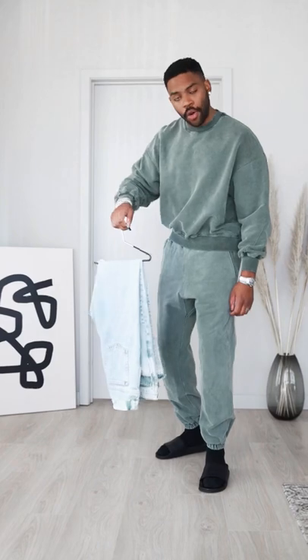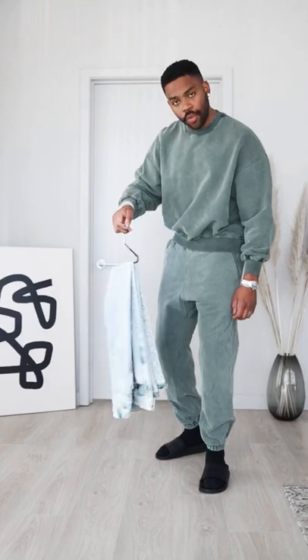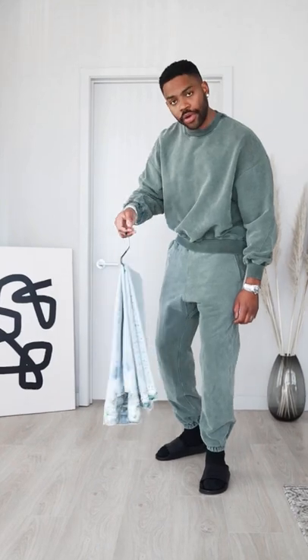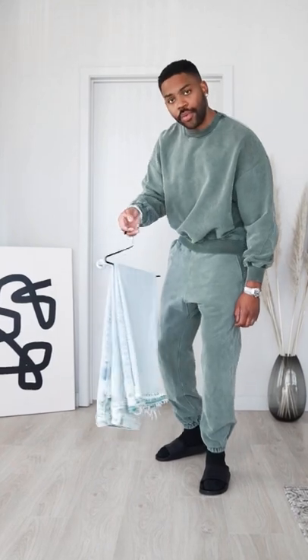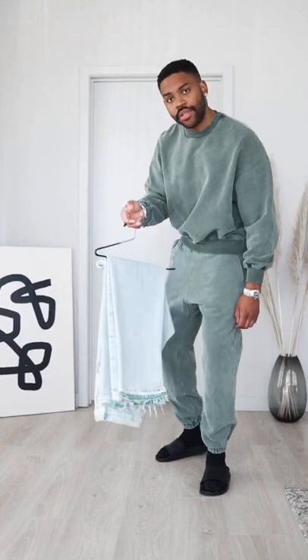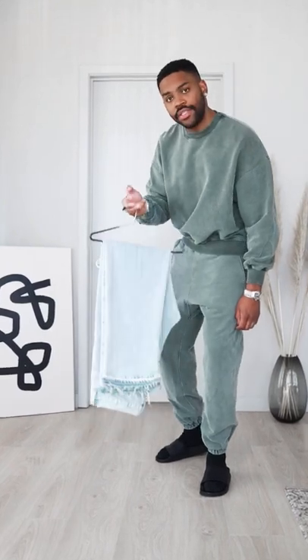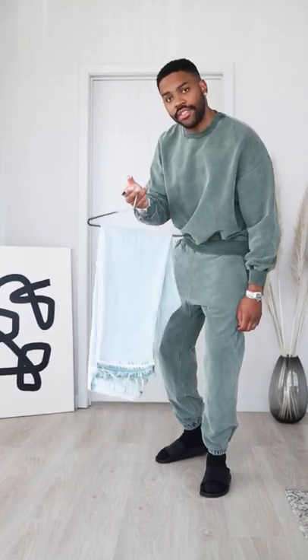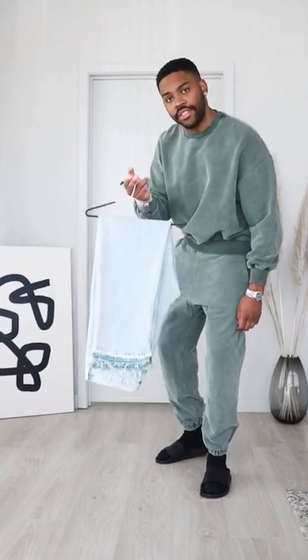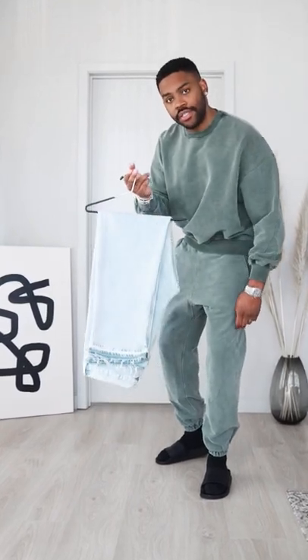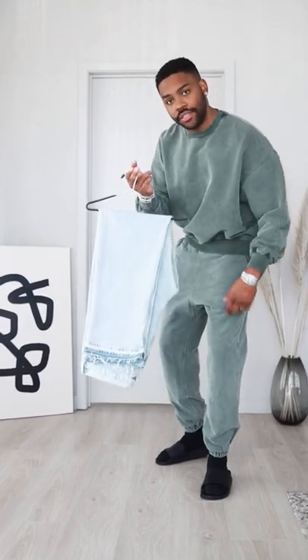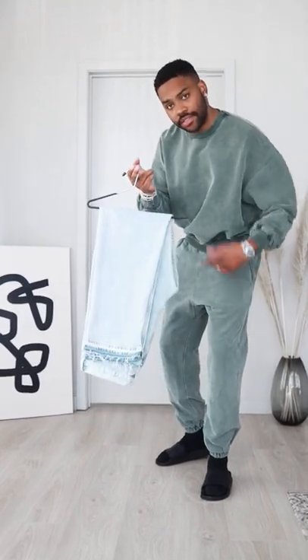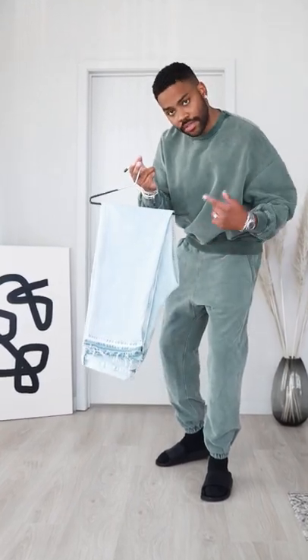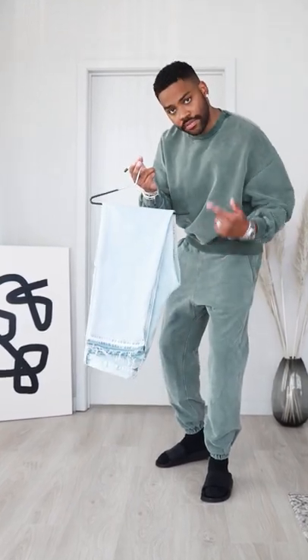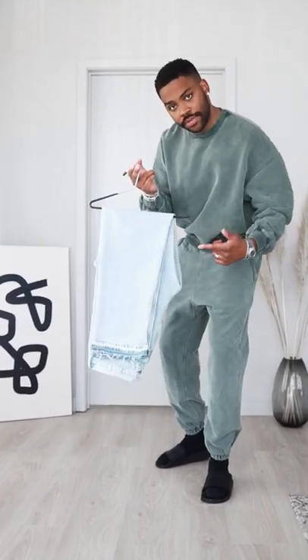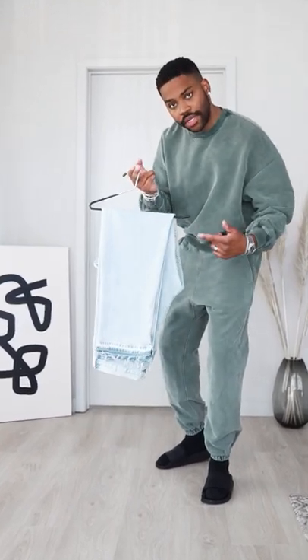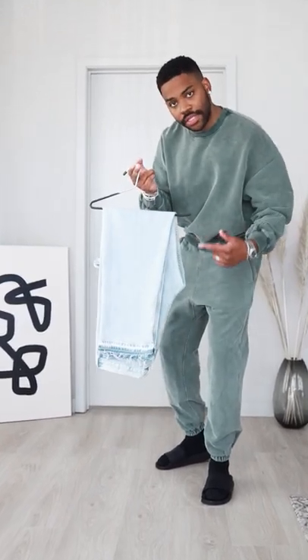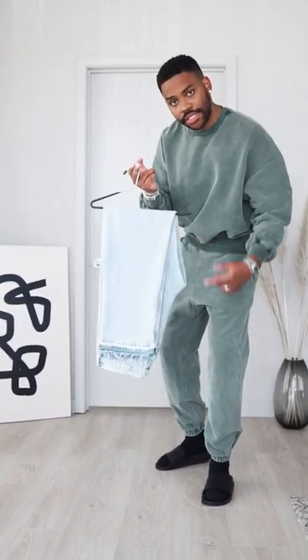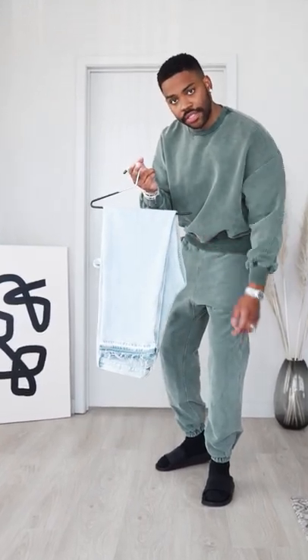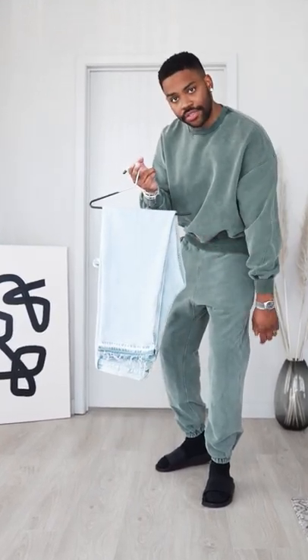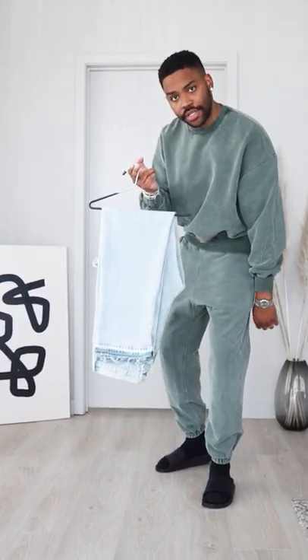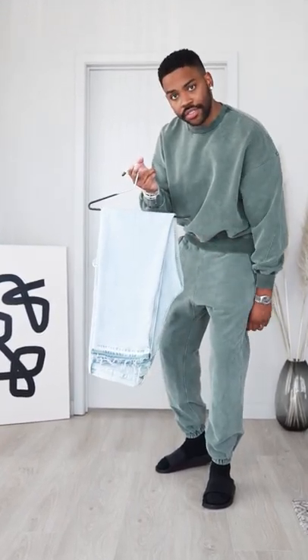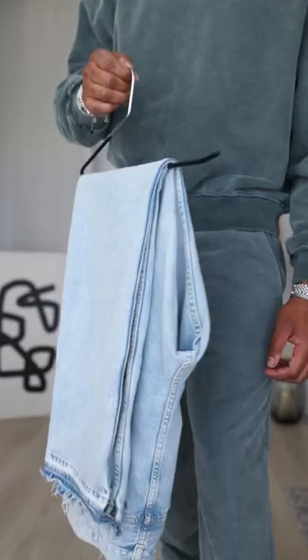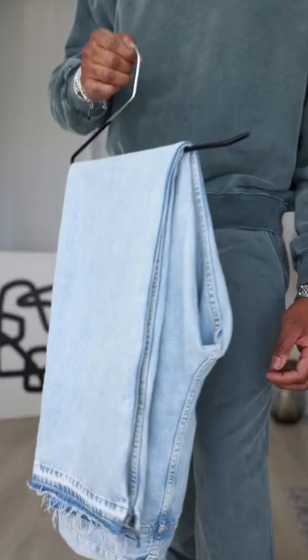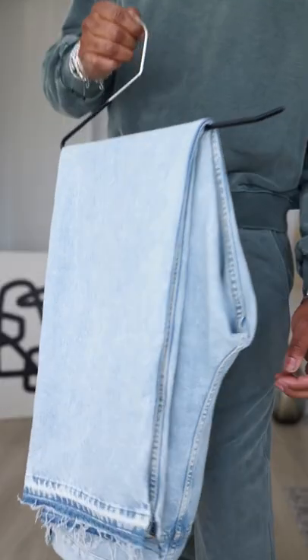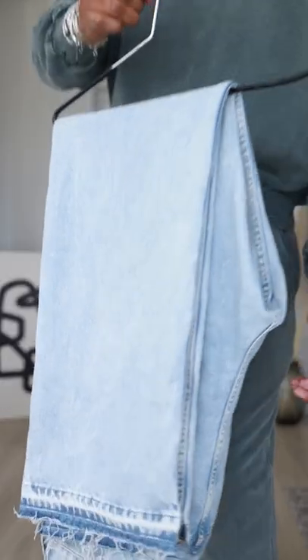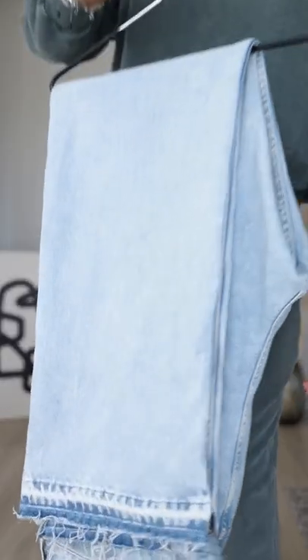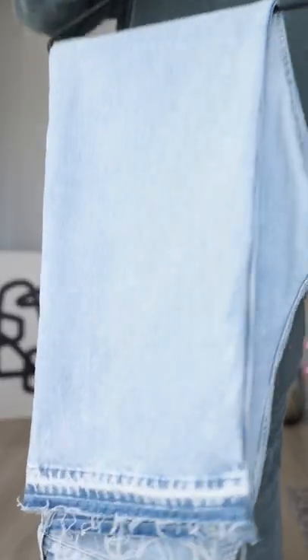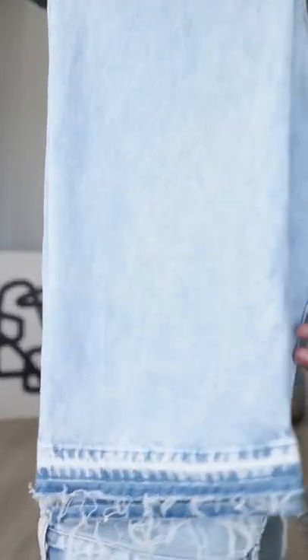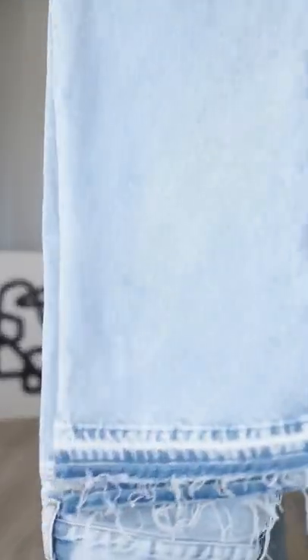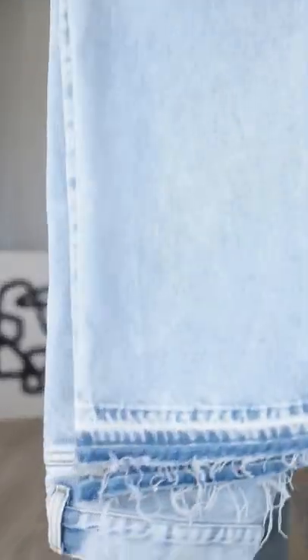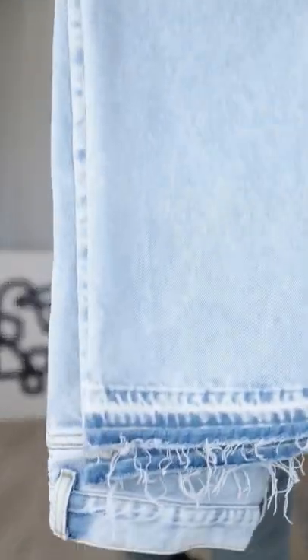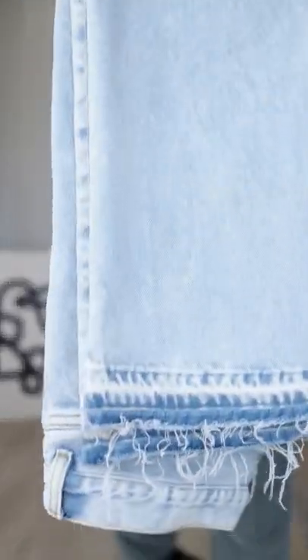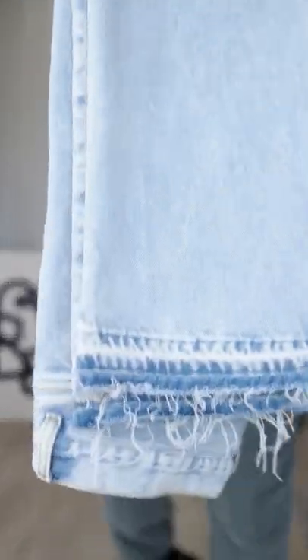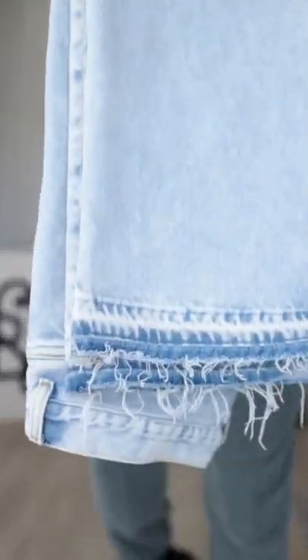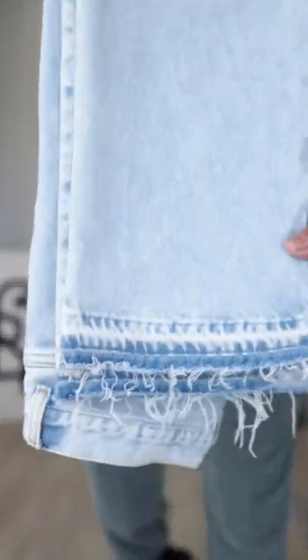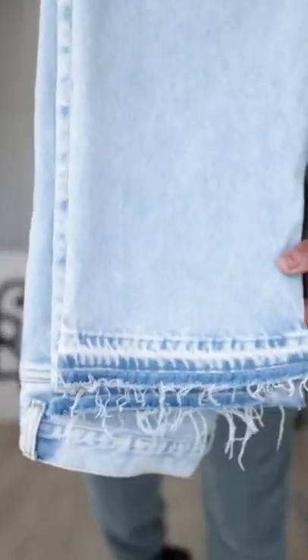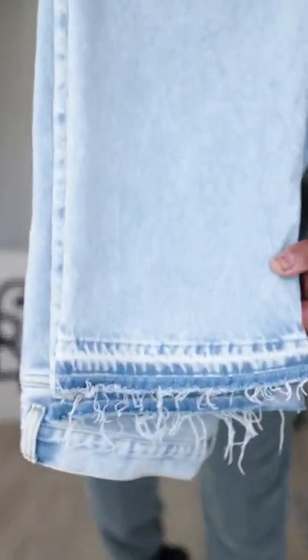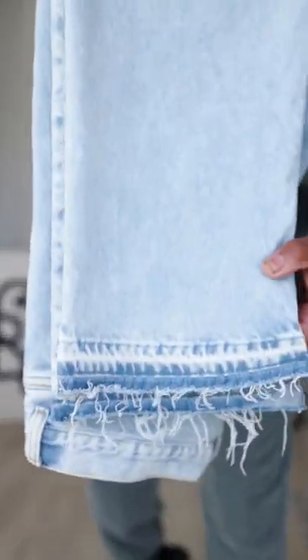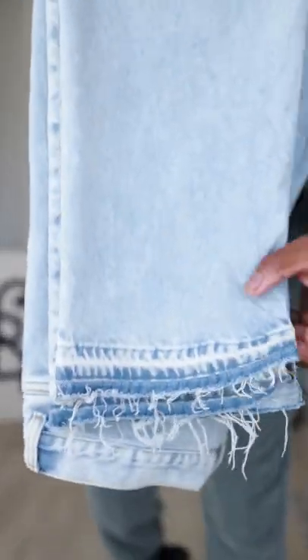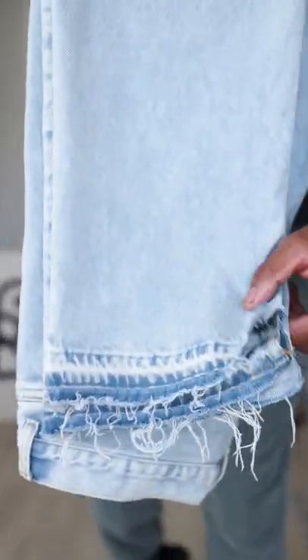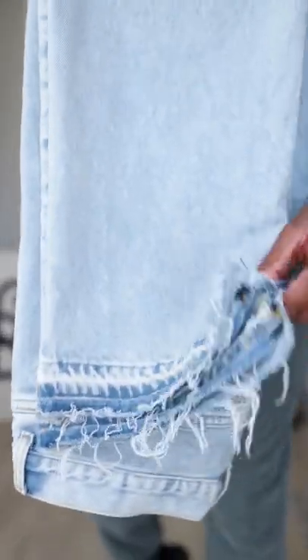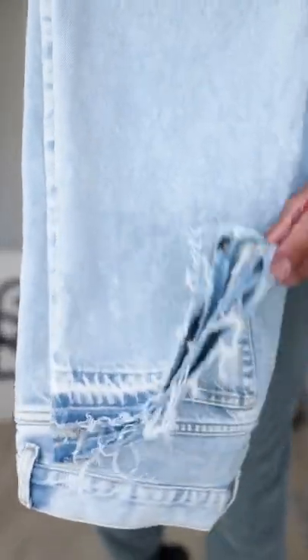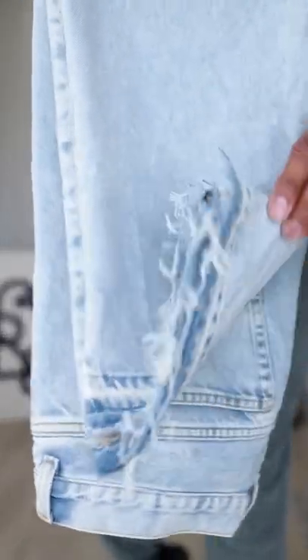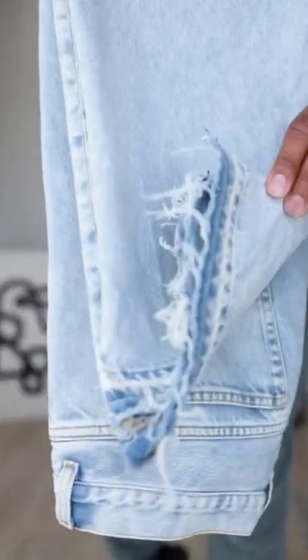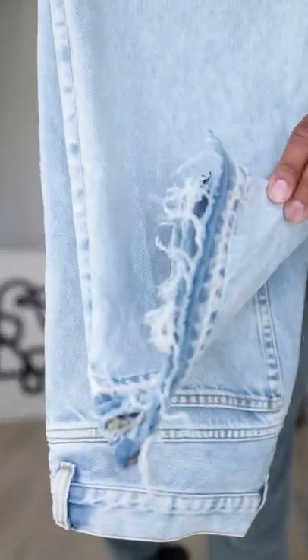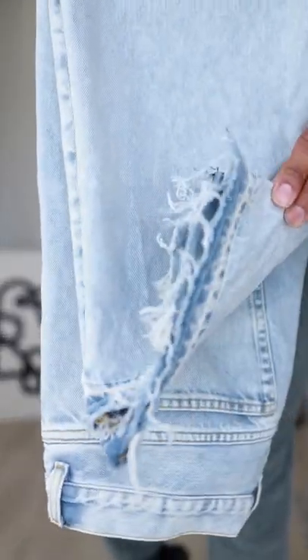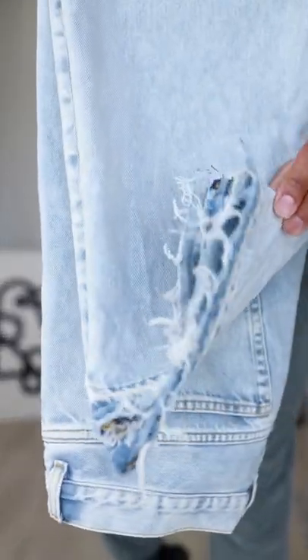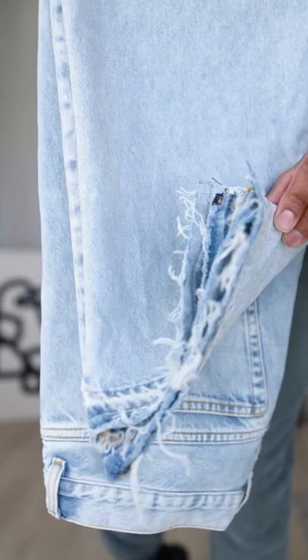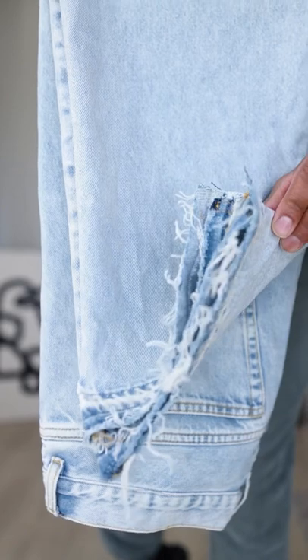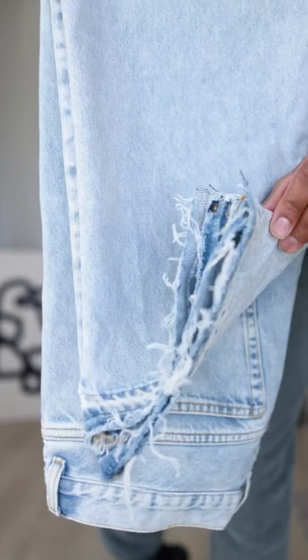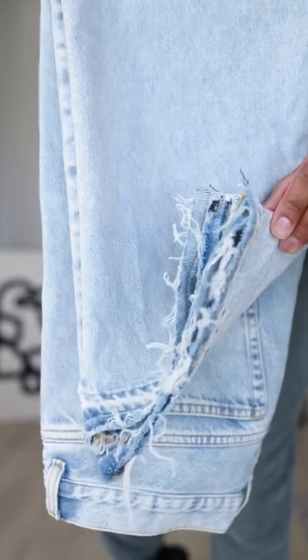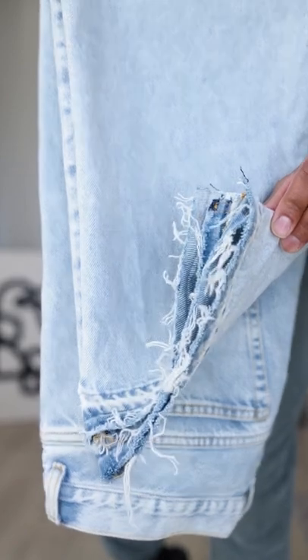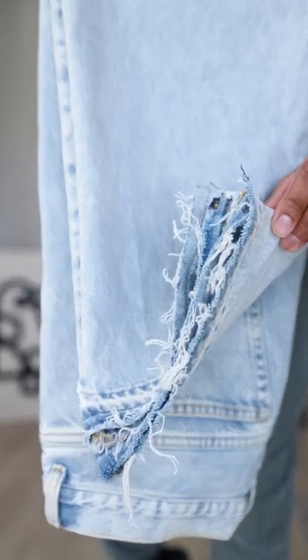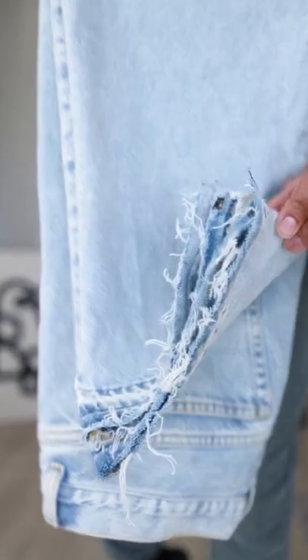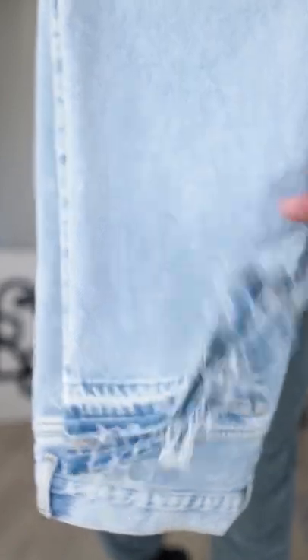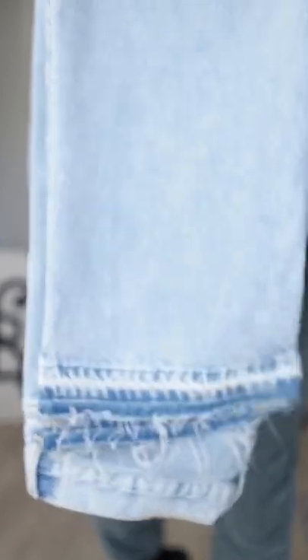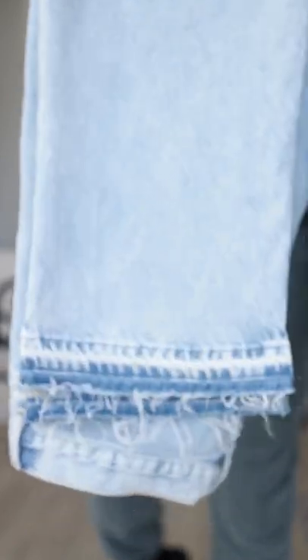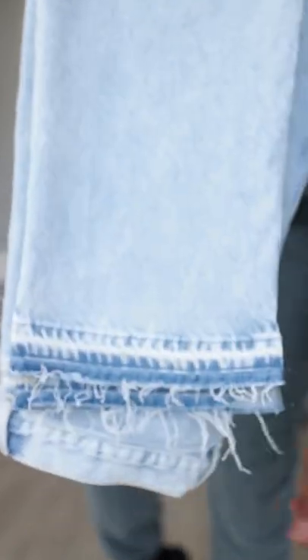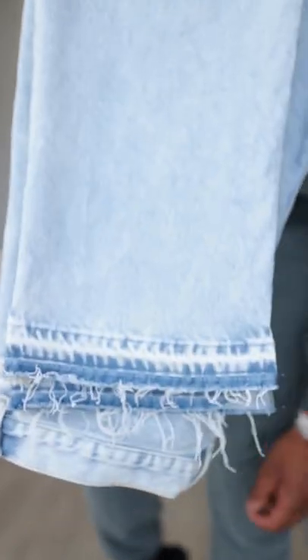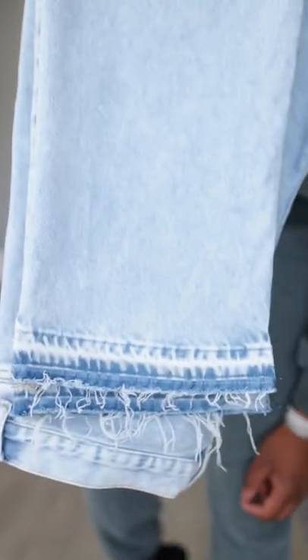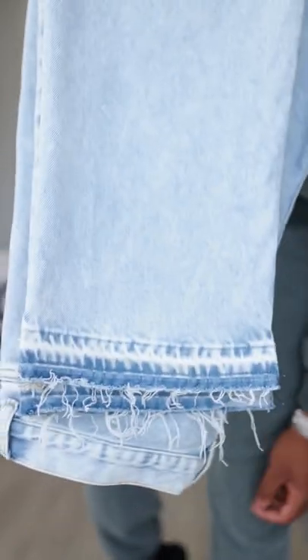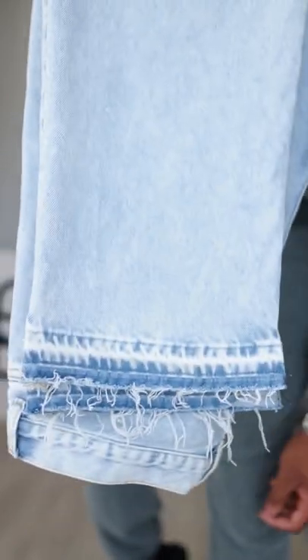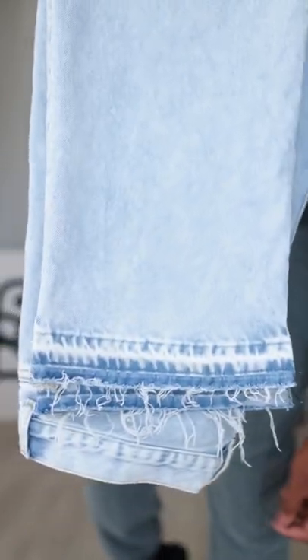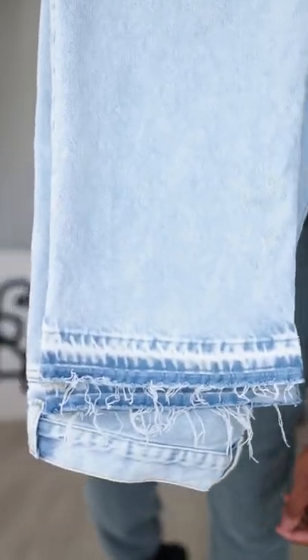I want to wear these jeans. Let's get dressed. And if y'all didn't notice, these are the ones from yesterday's tutorial on how to fray your bottoms.